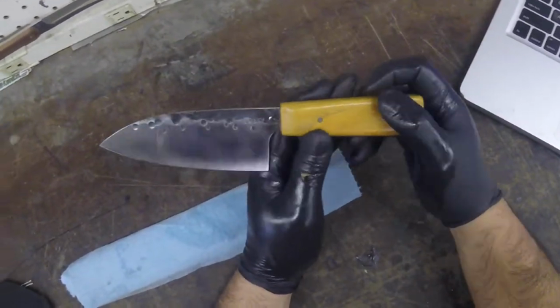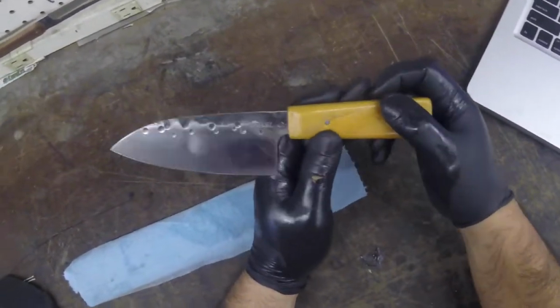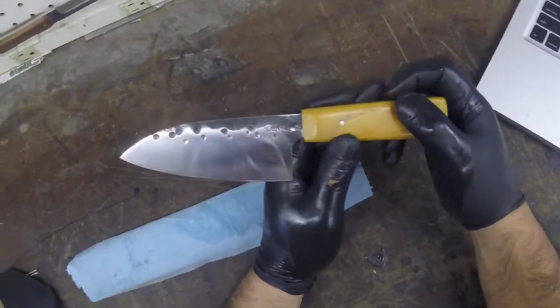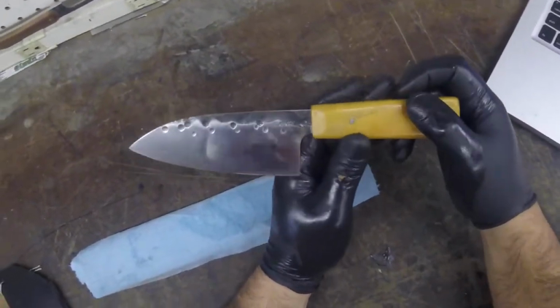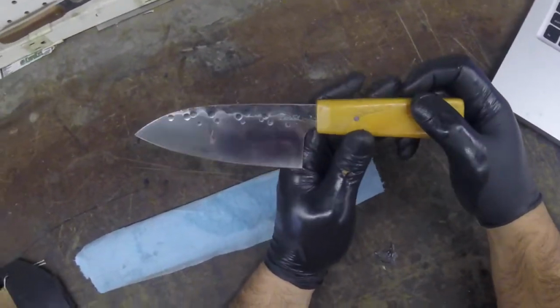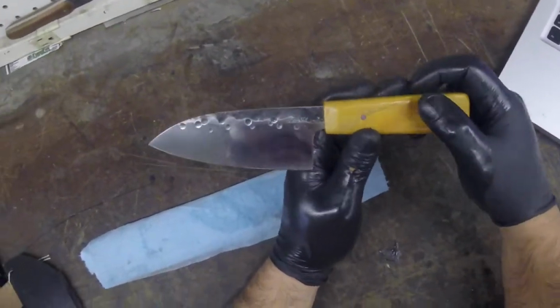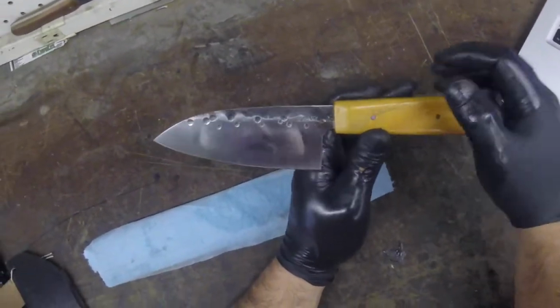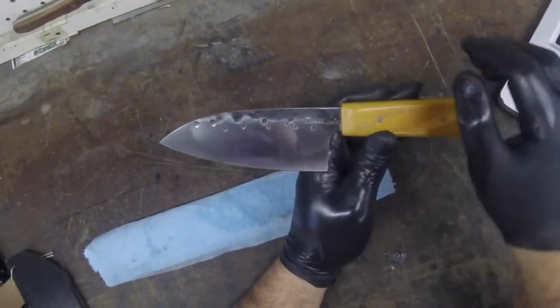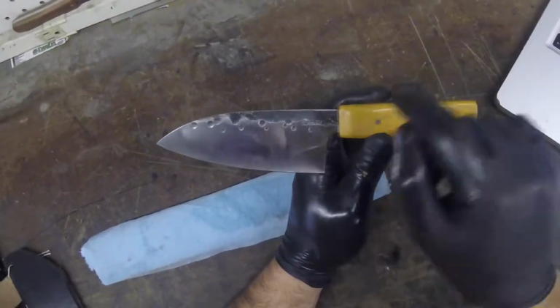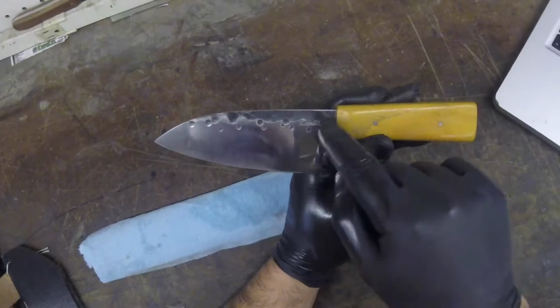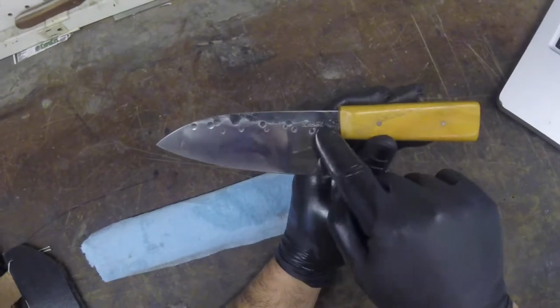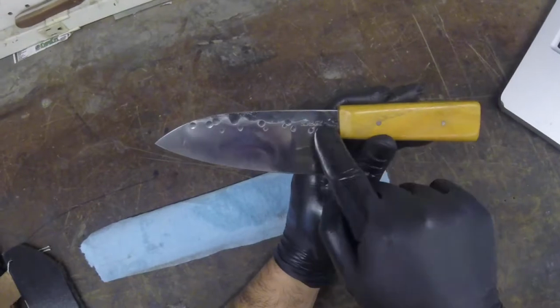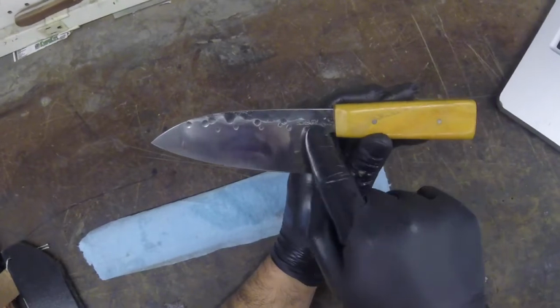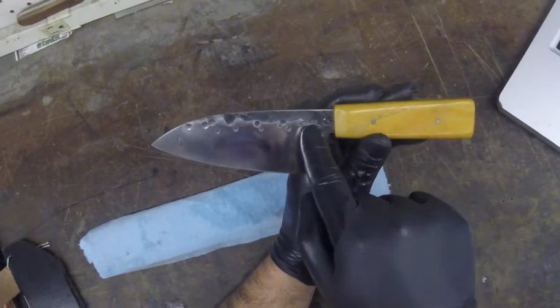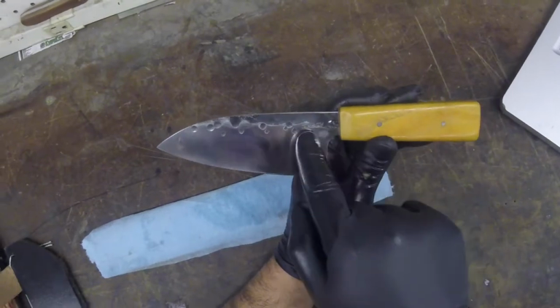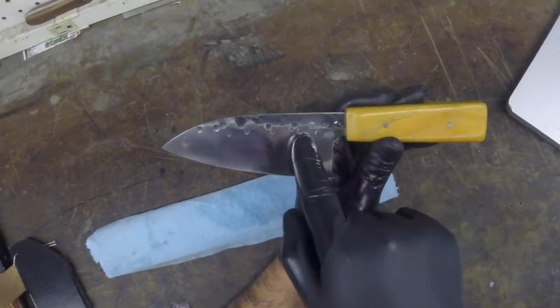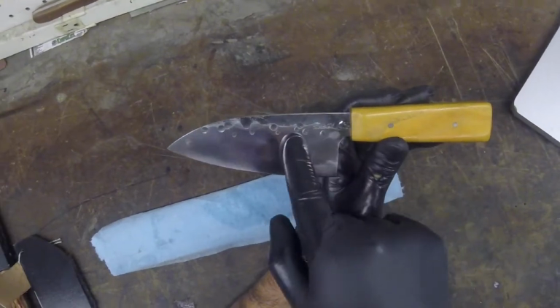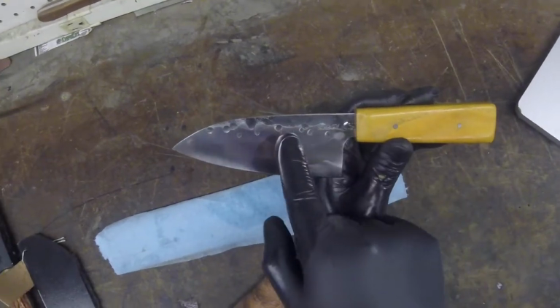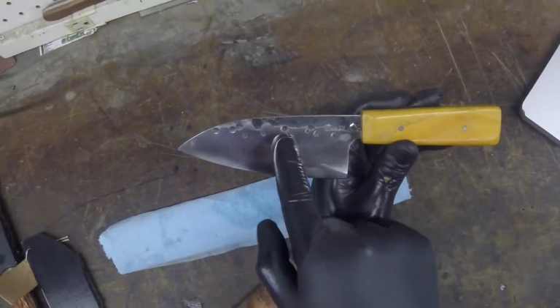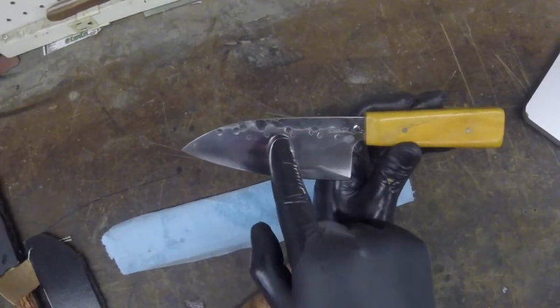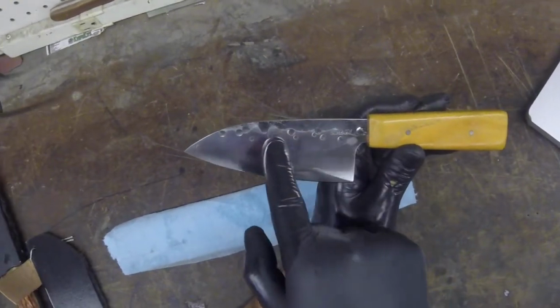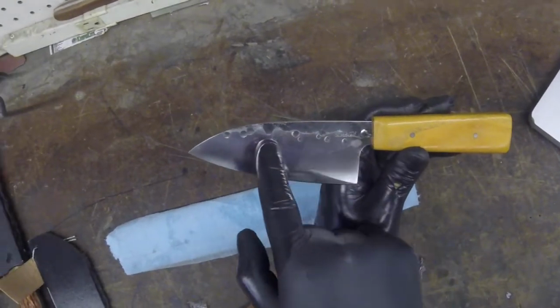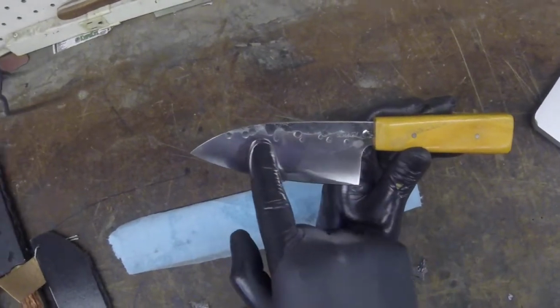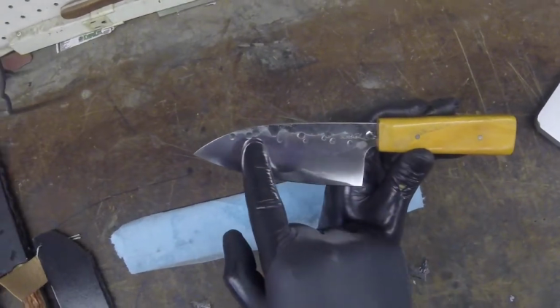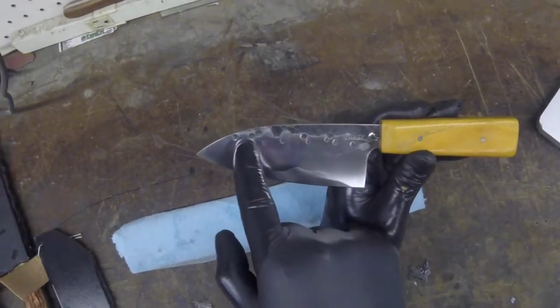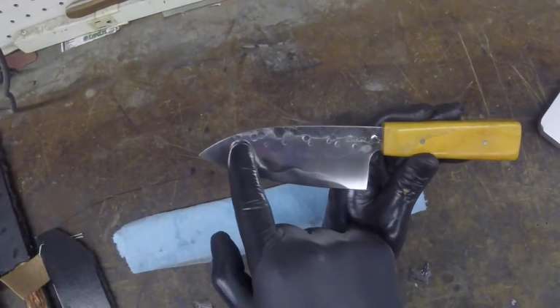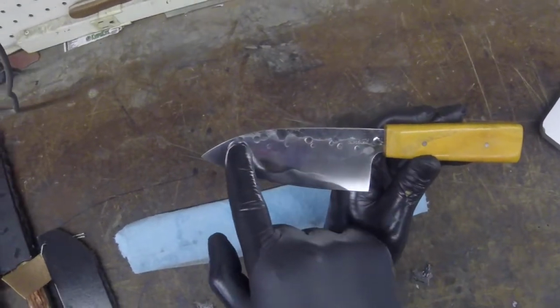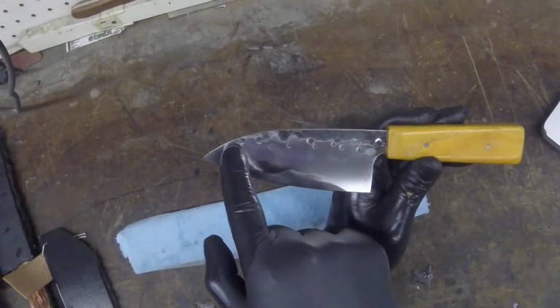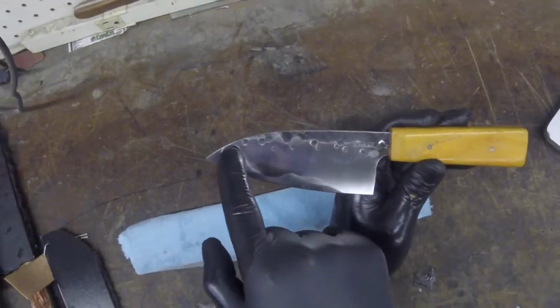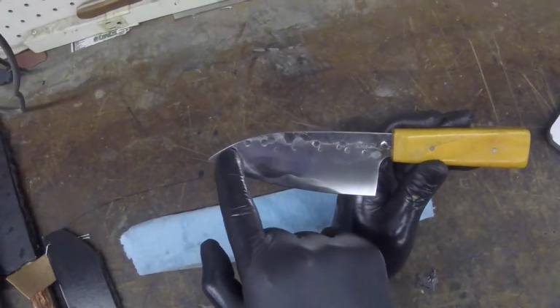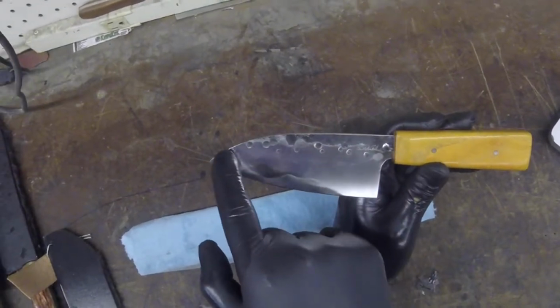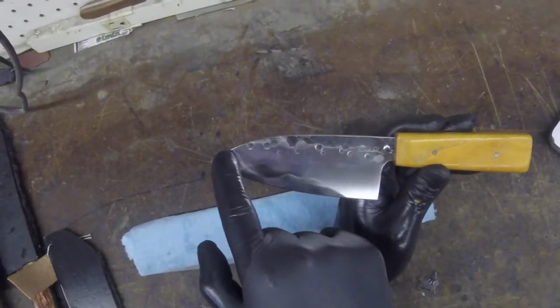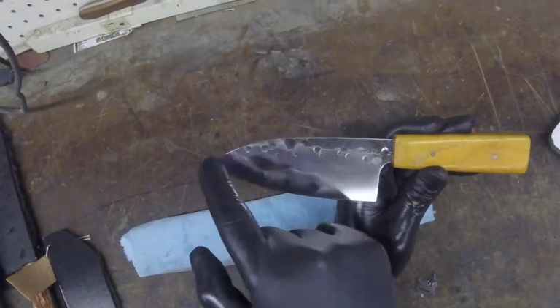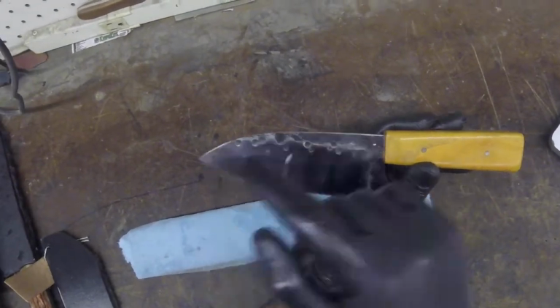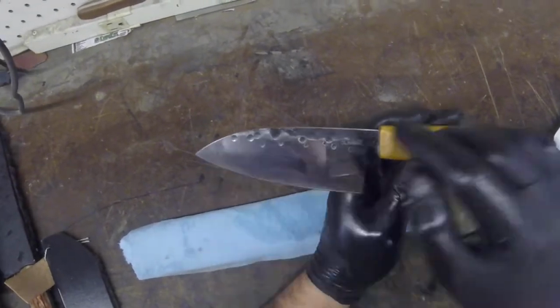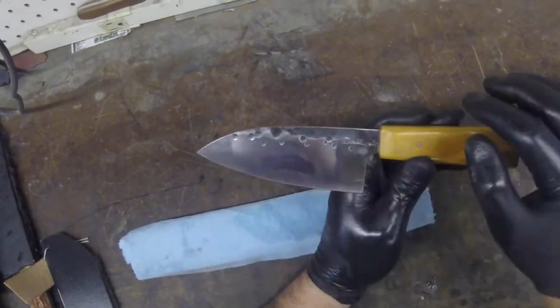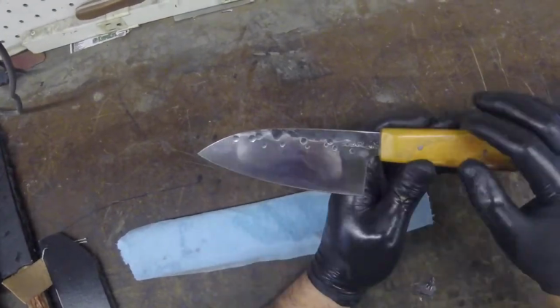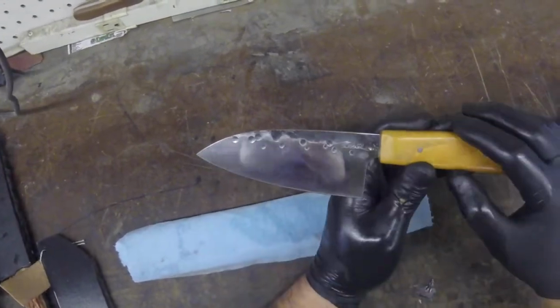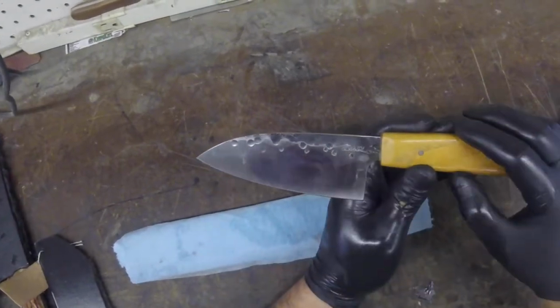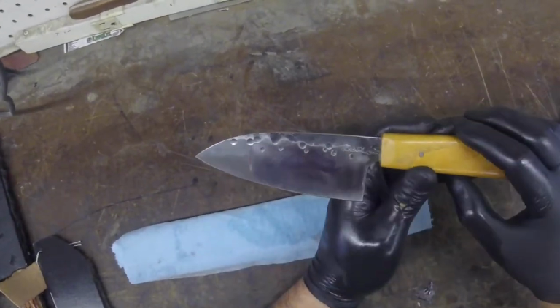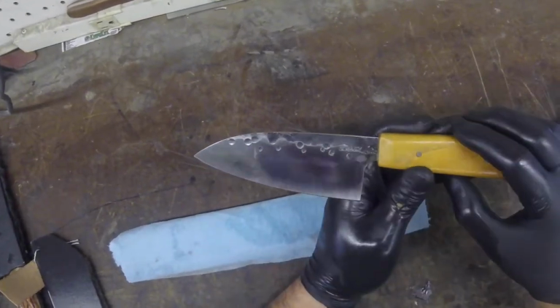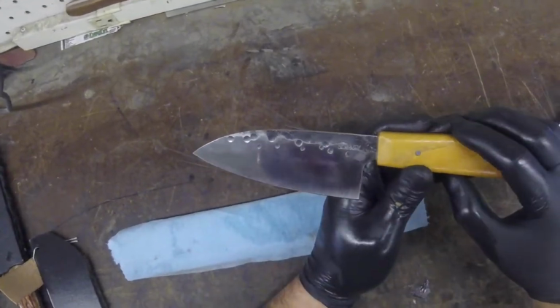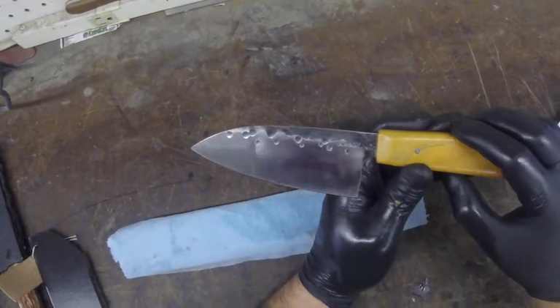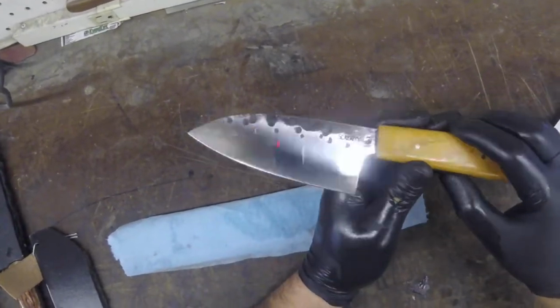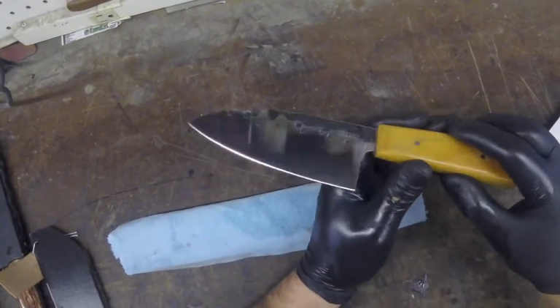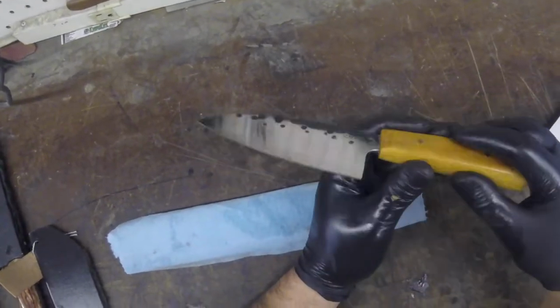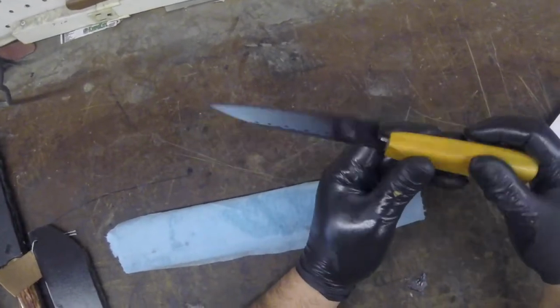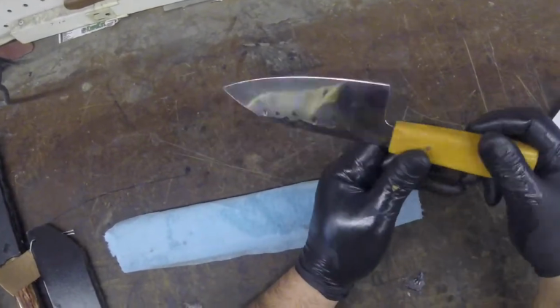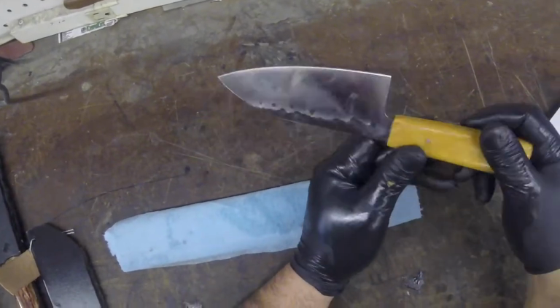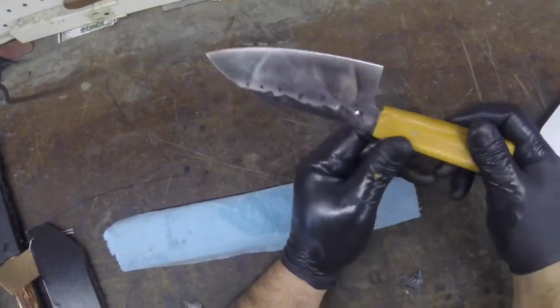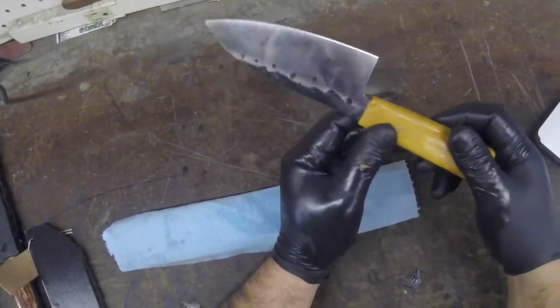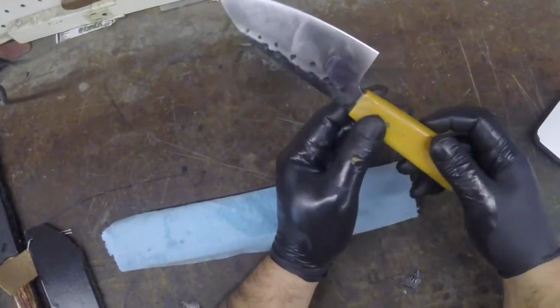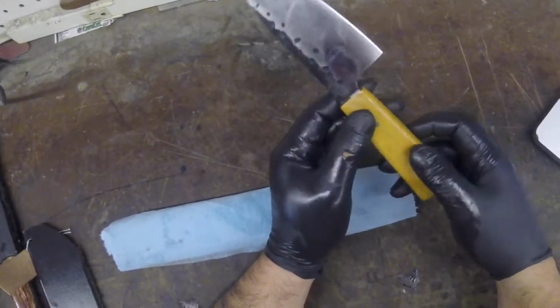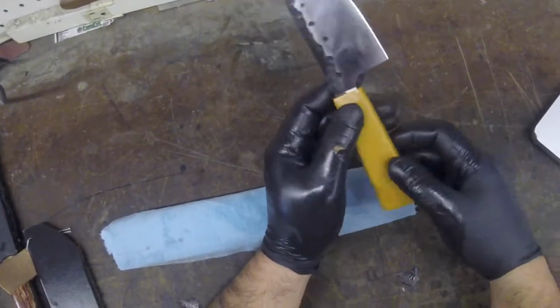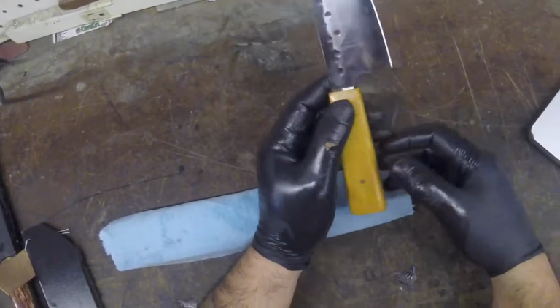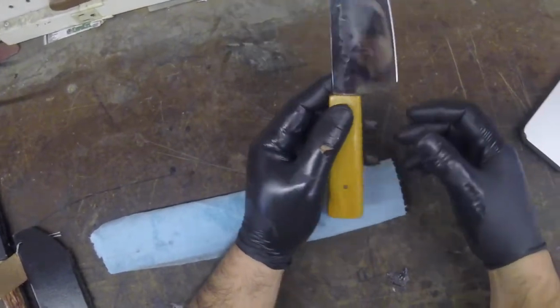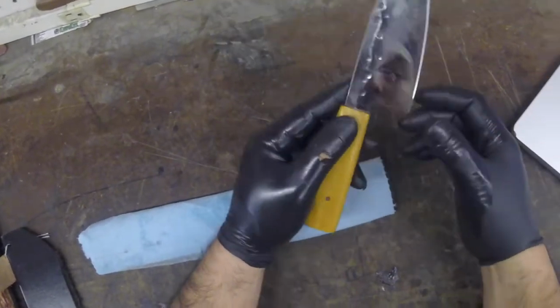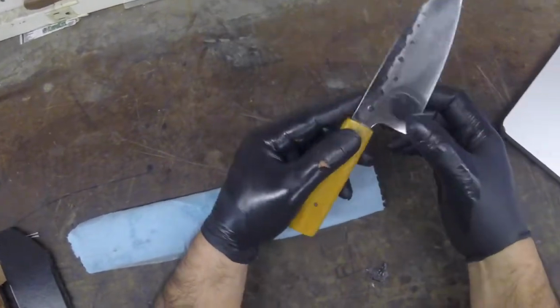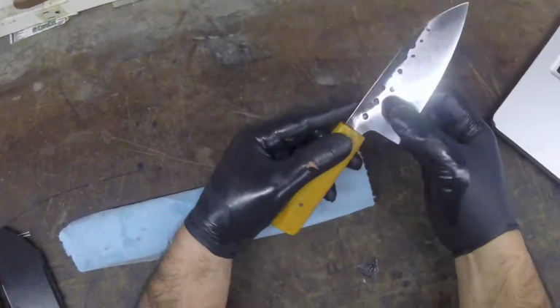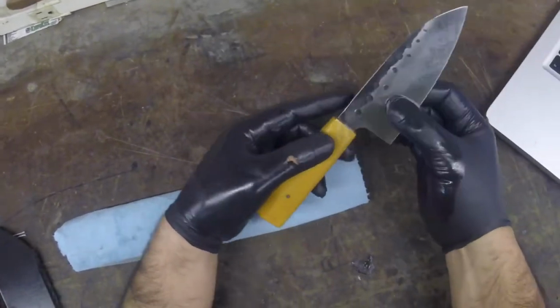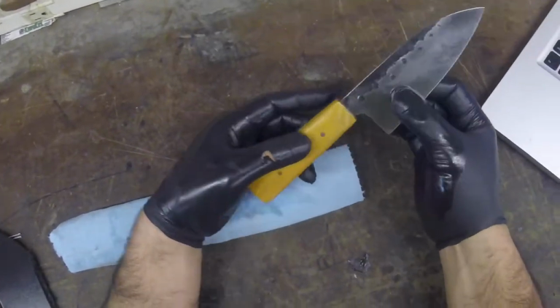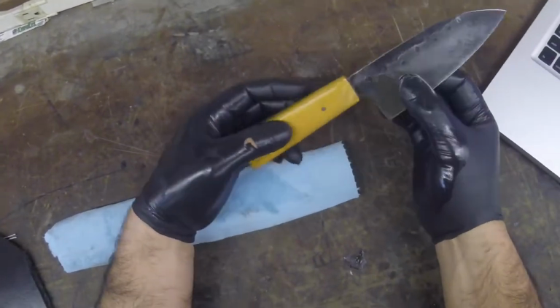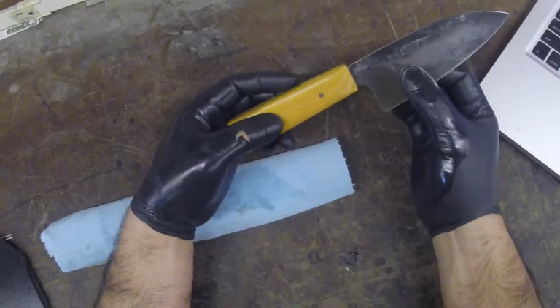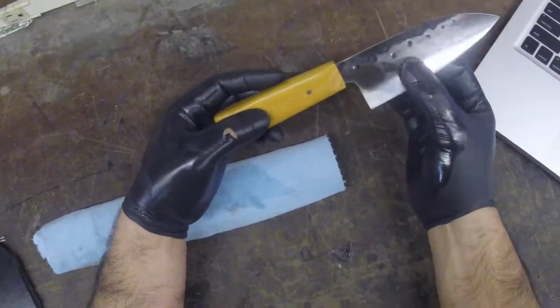Here we have a buff forge finish with a hammer peened texture that Steven did a really great job on.